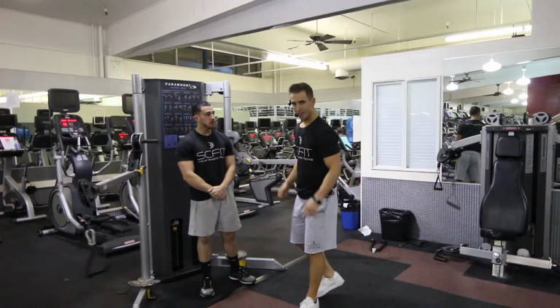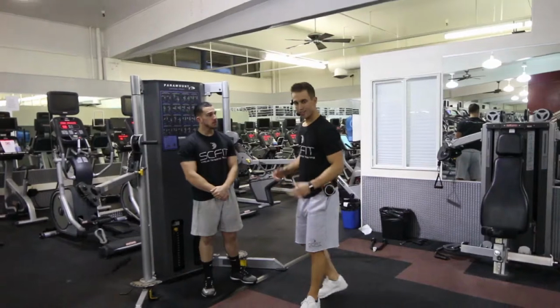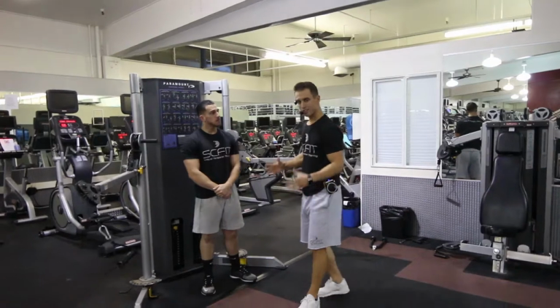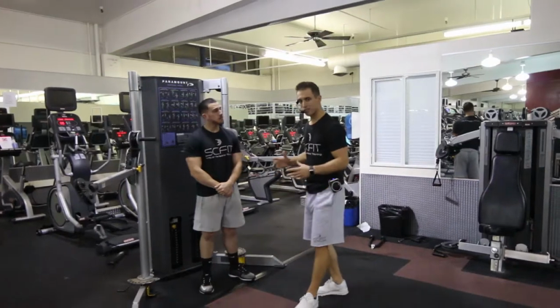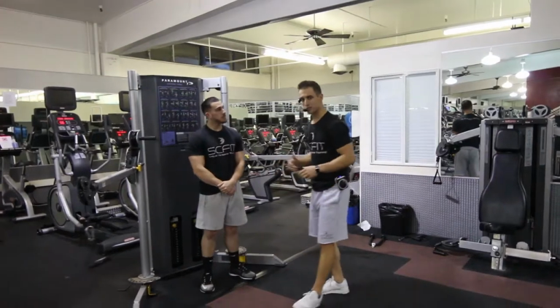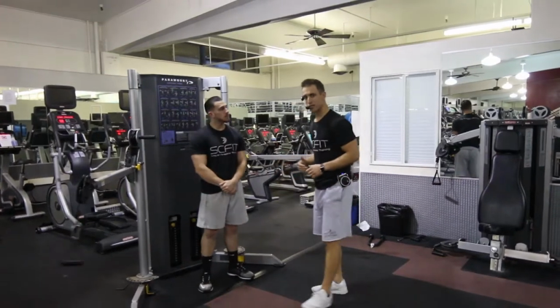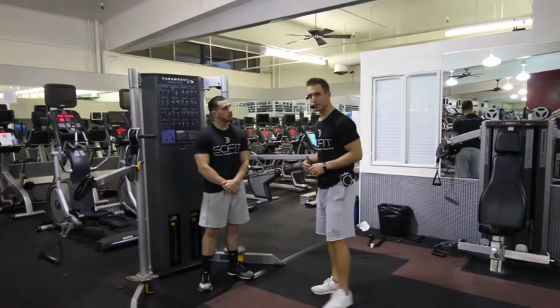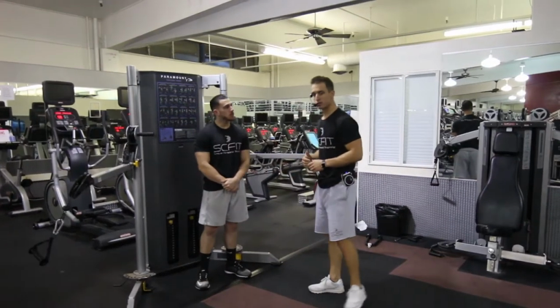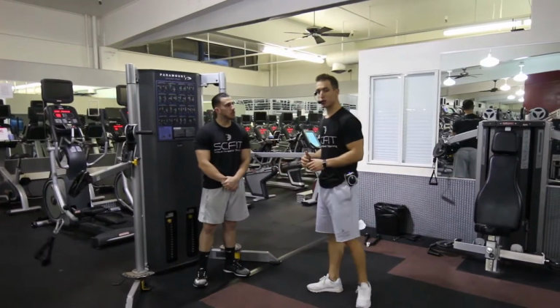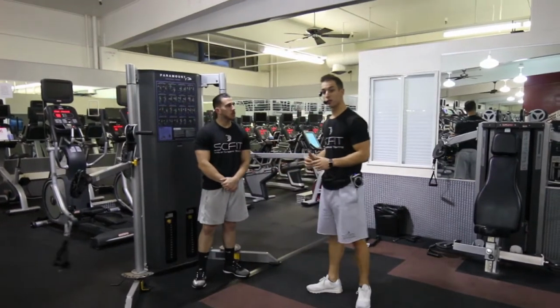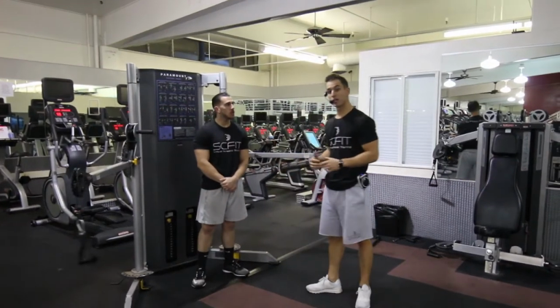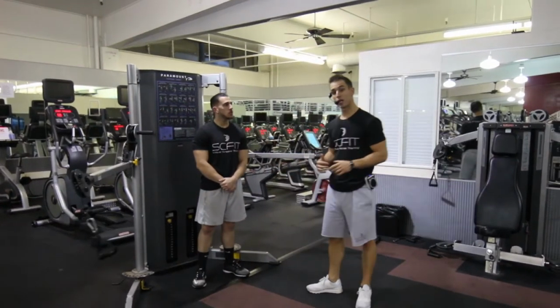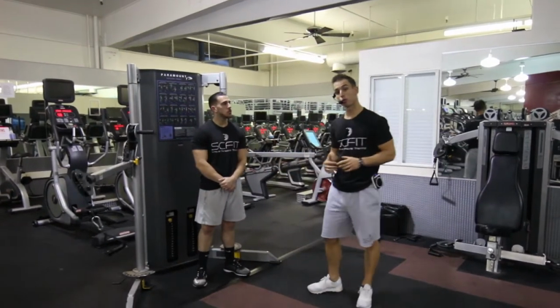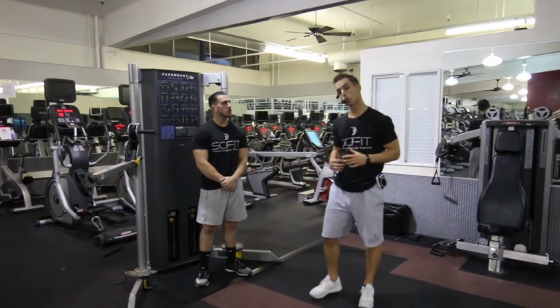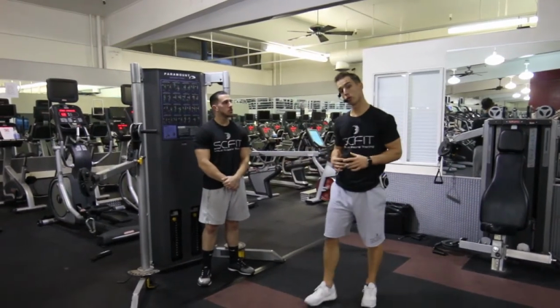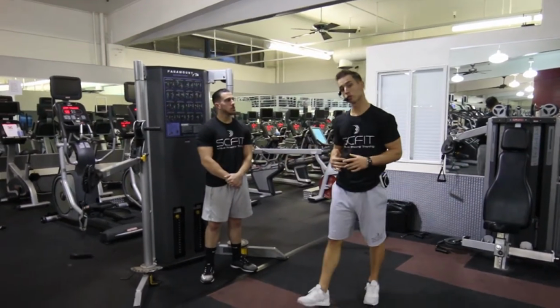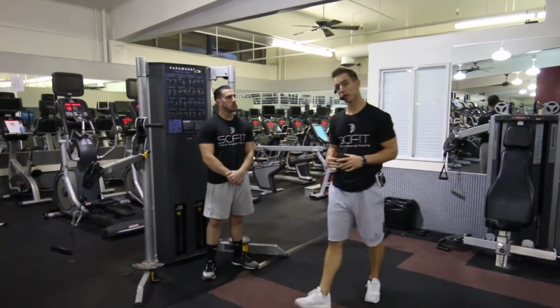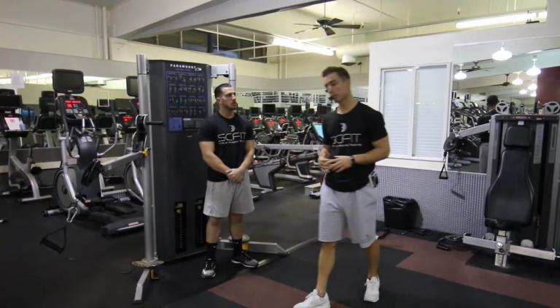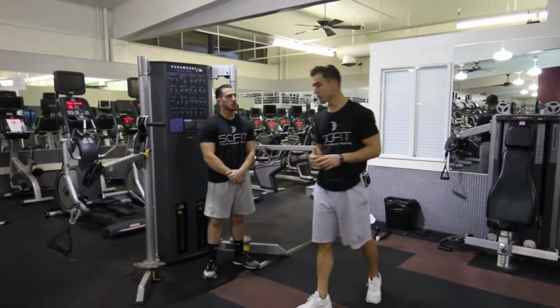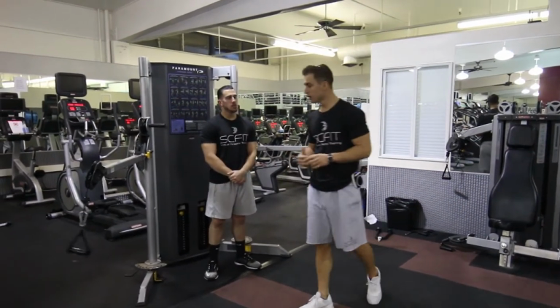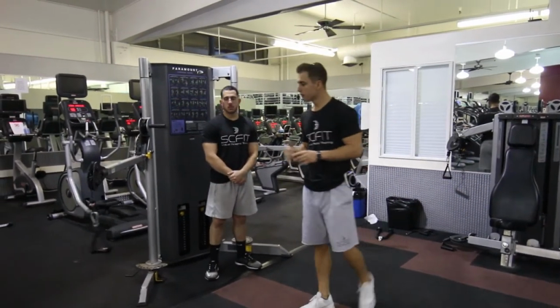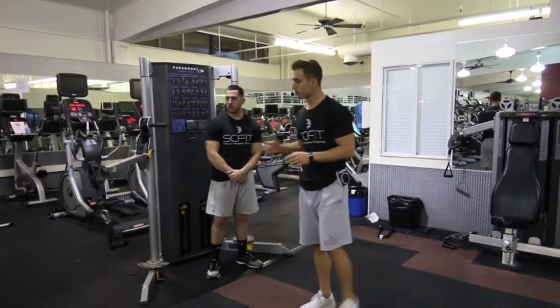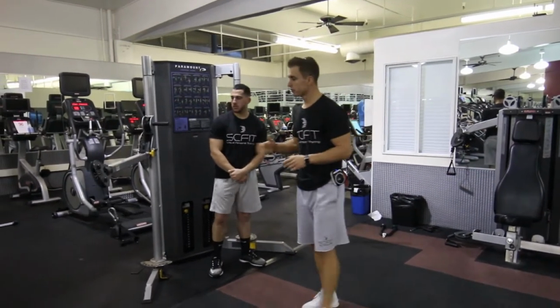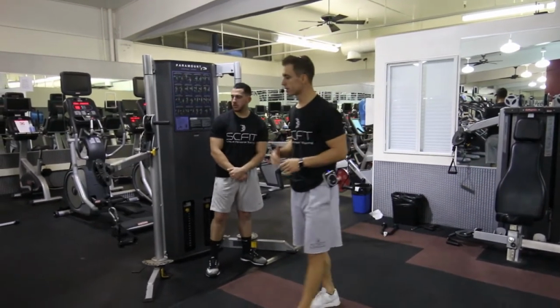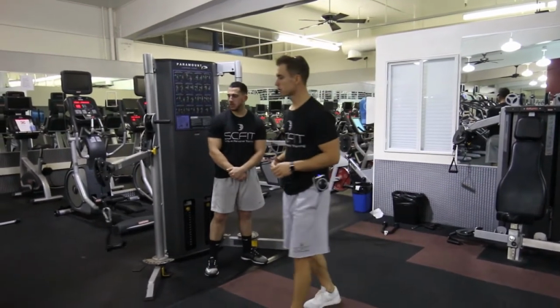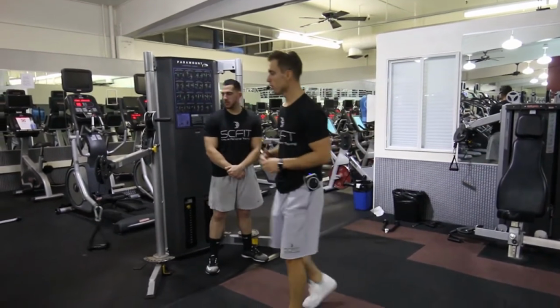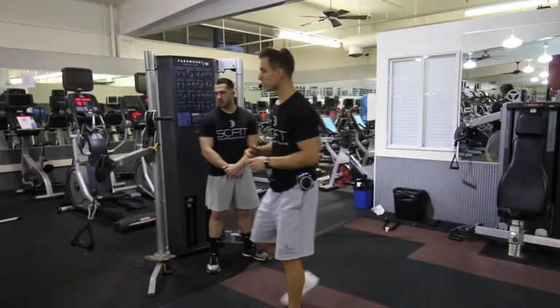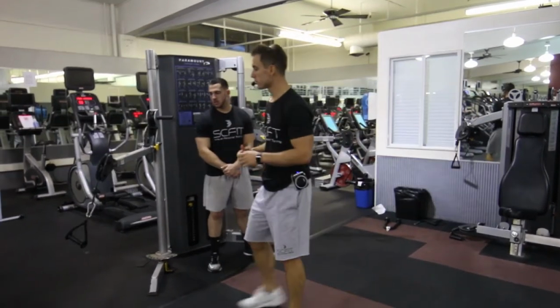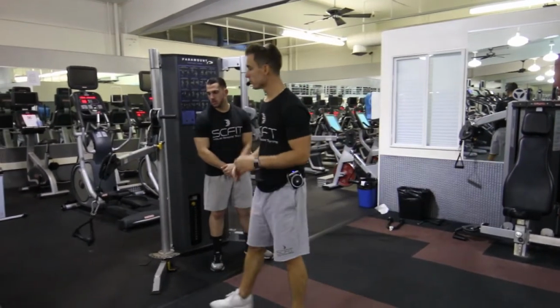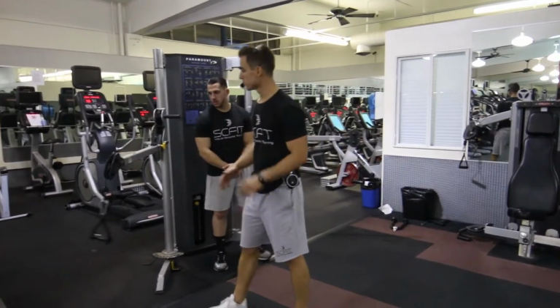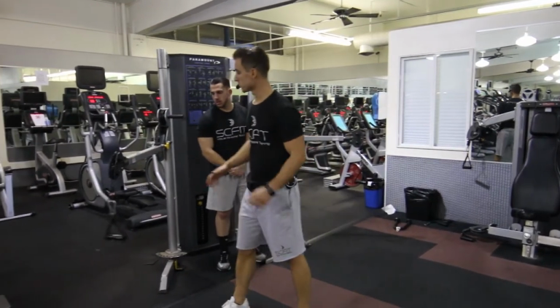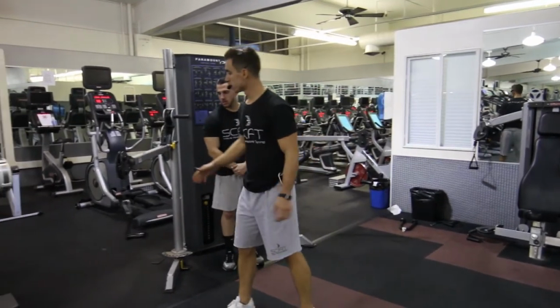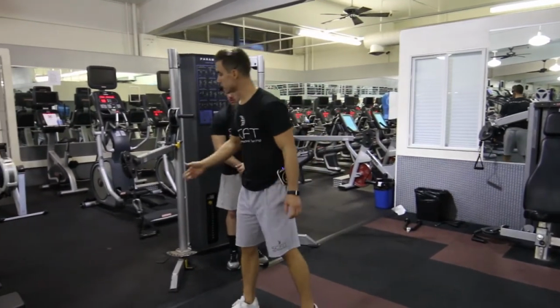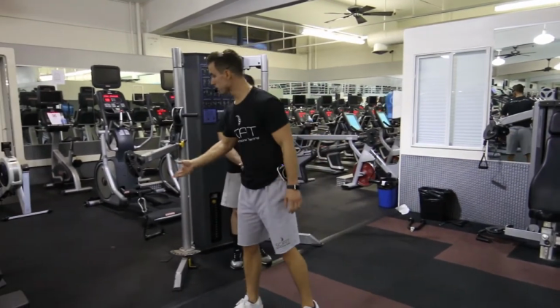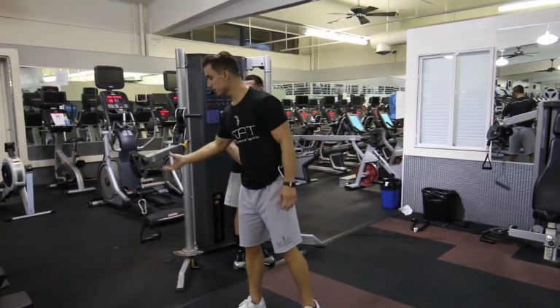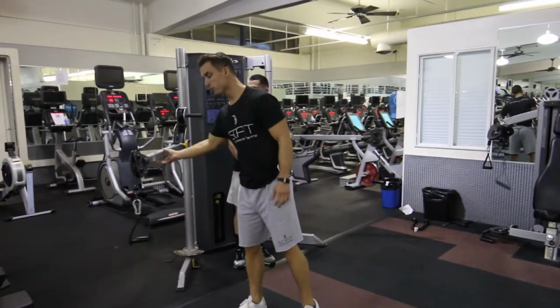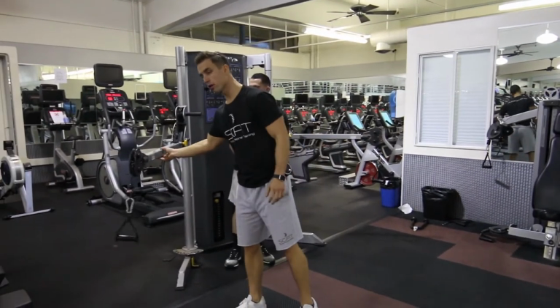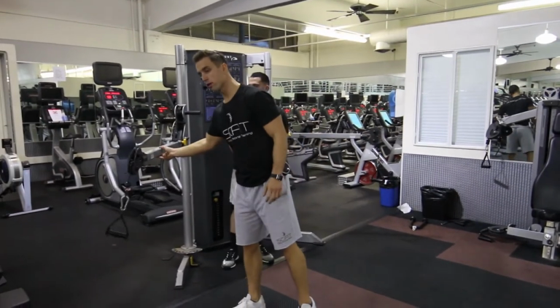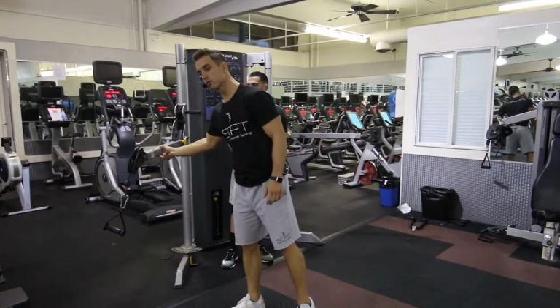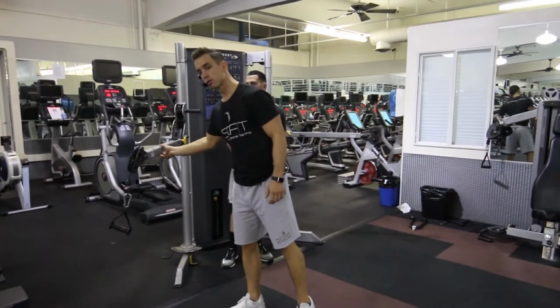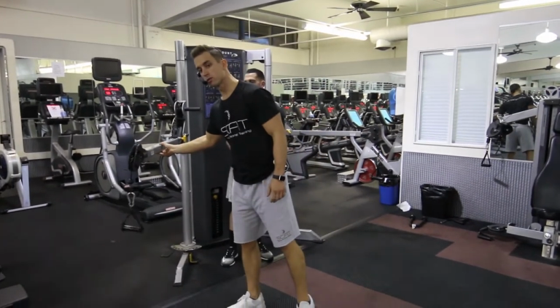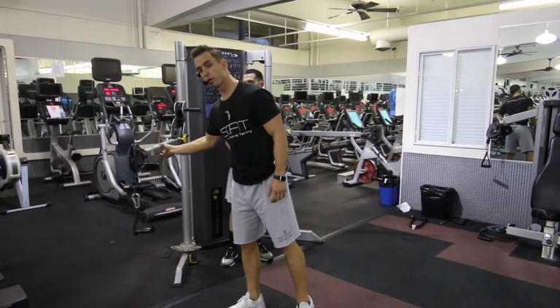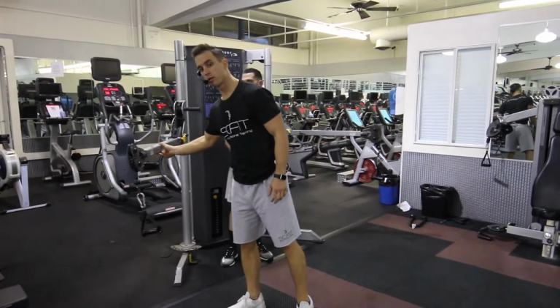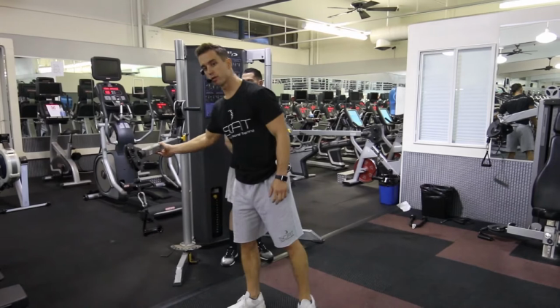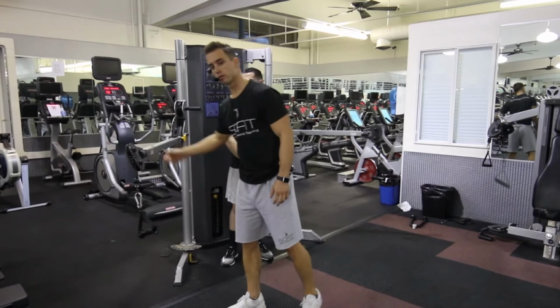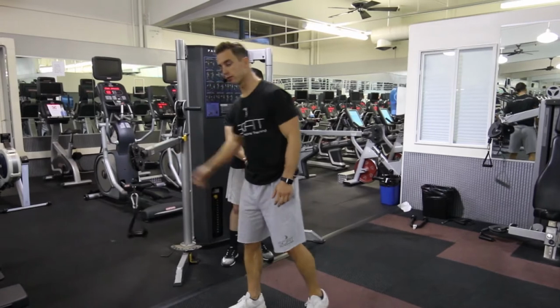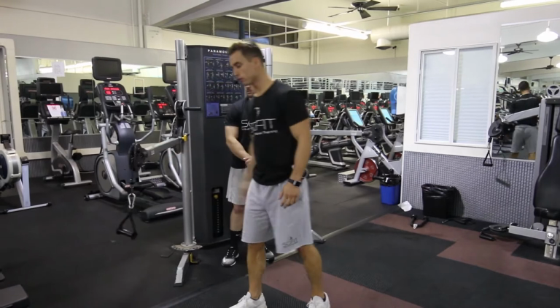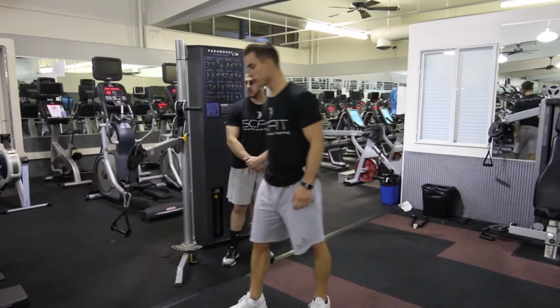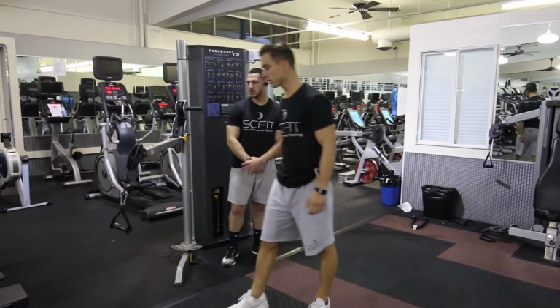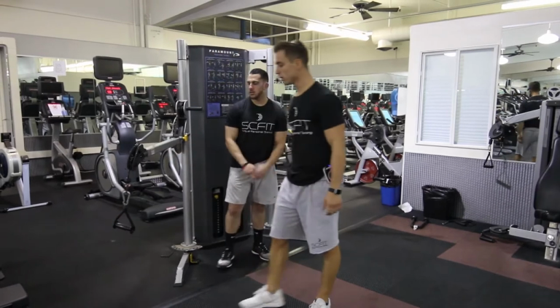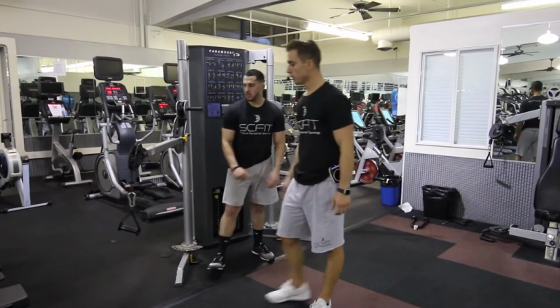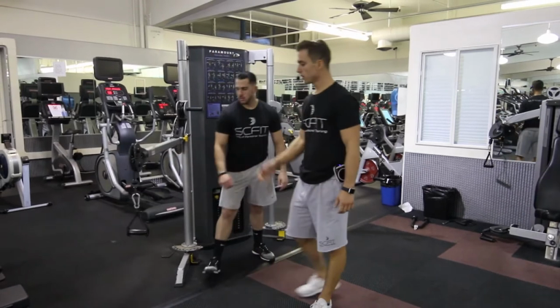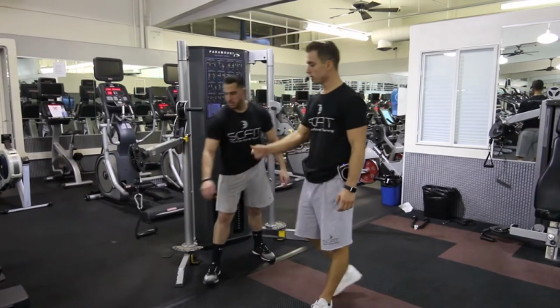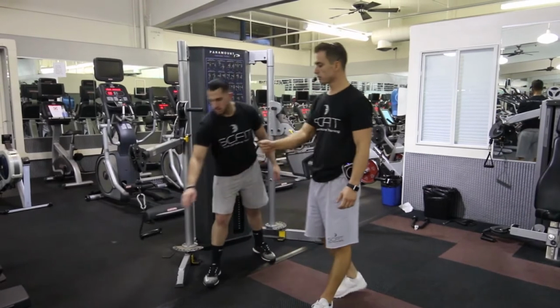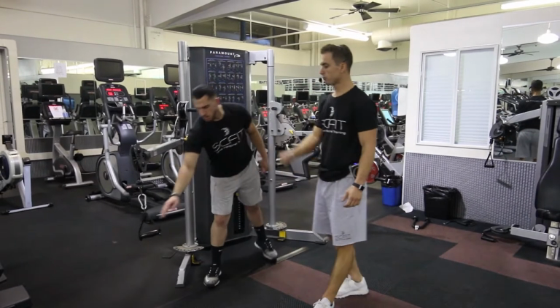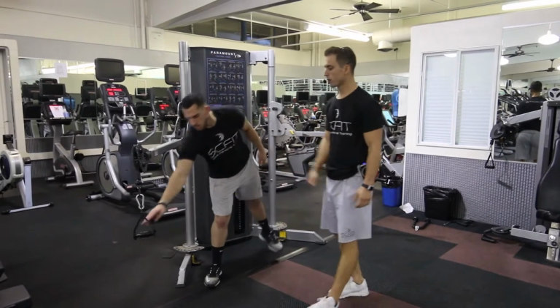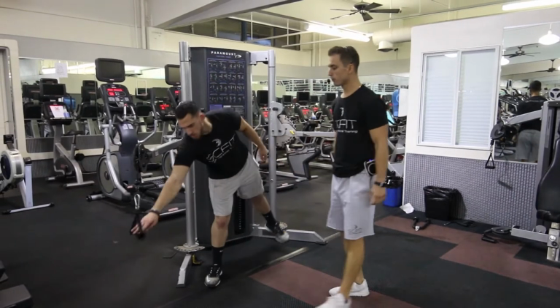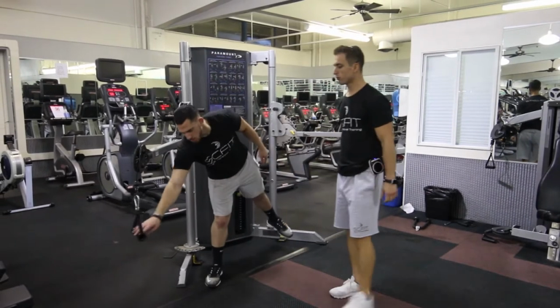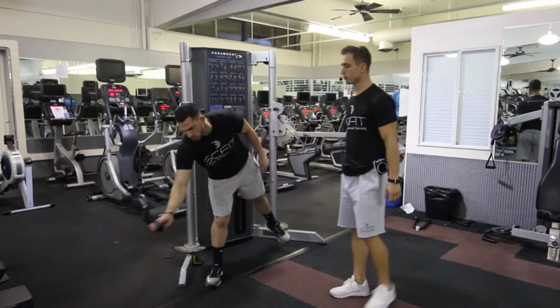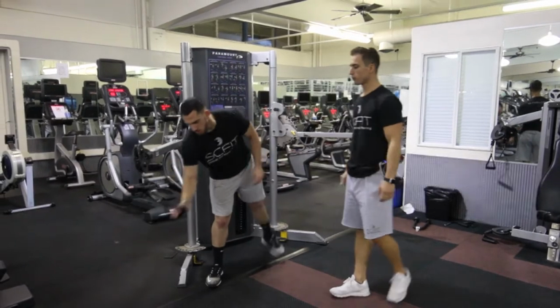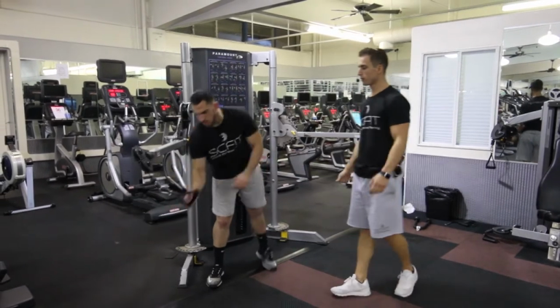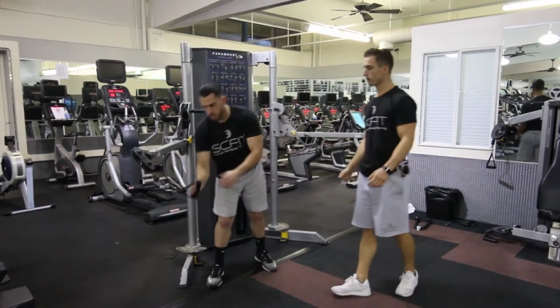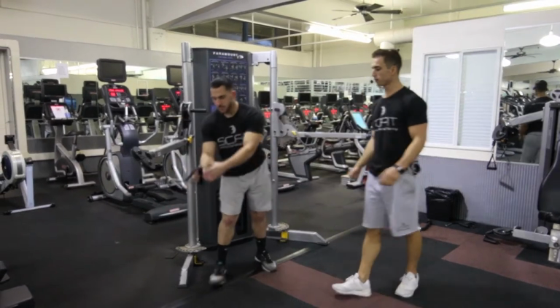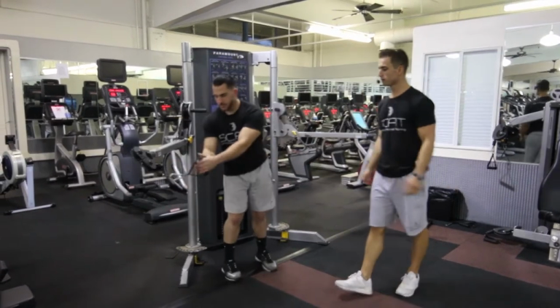This exercise is called the cable wood chop. First, adjust the bar so it's parallel to the floor, then grab it with both hands.